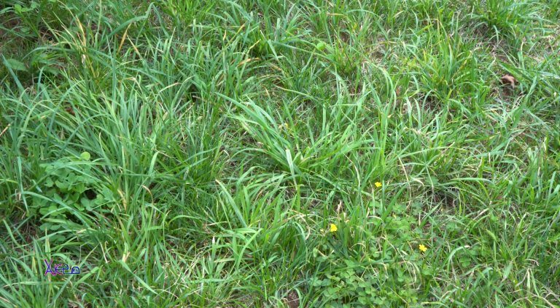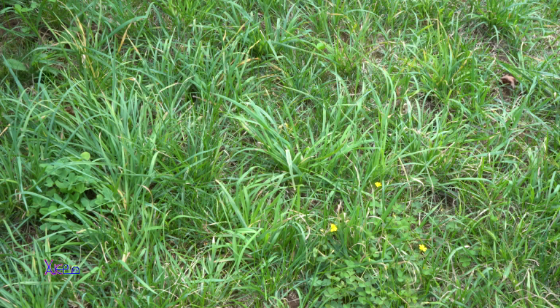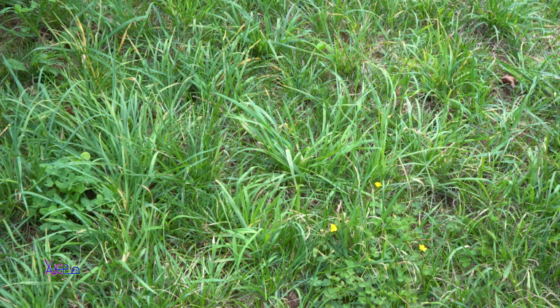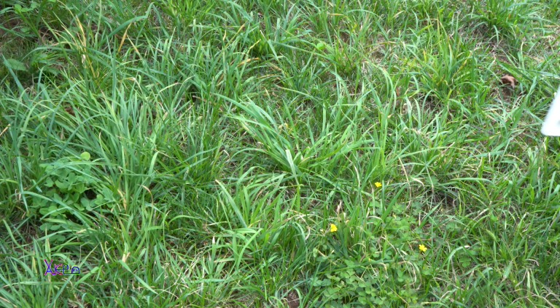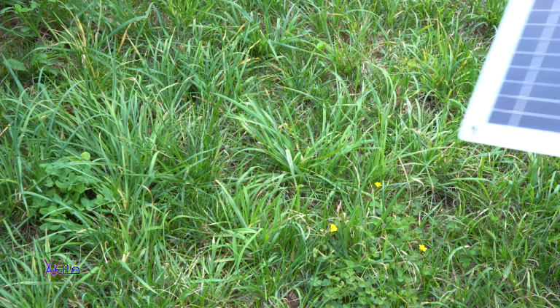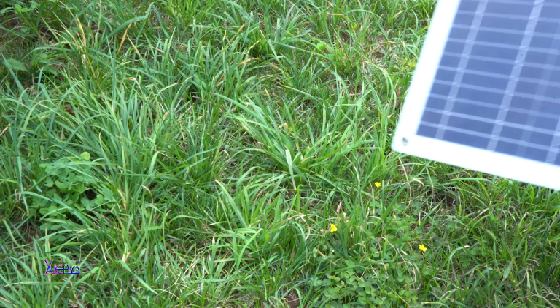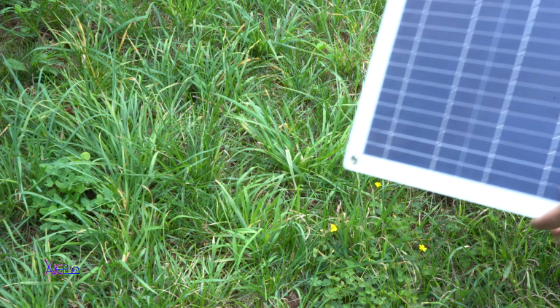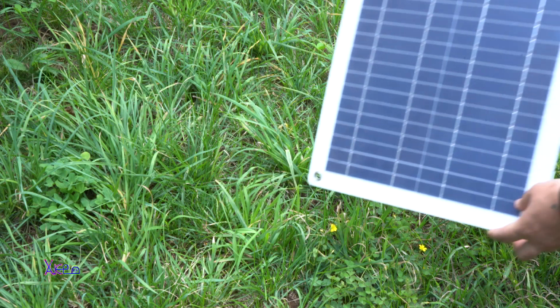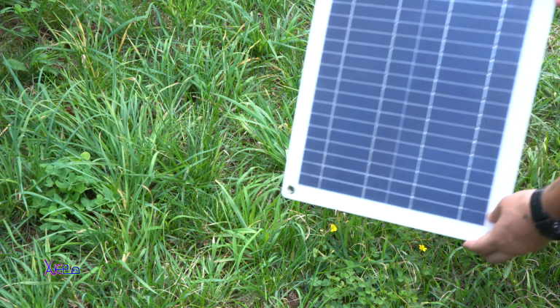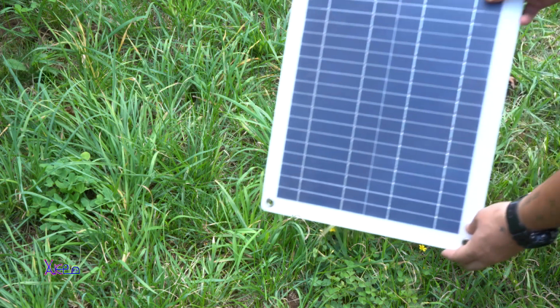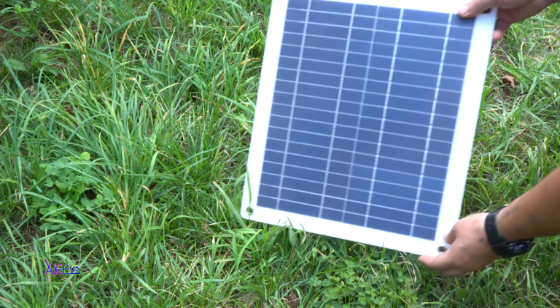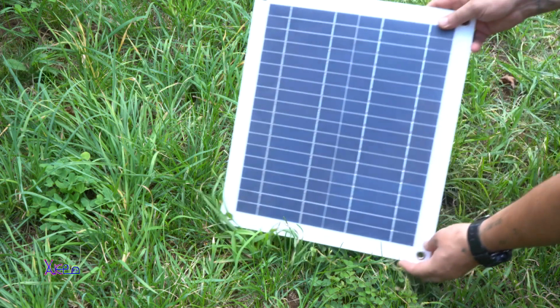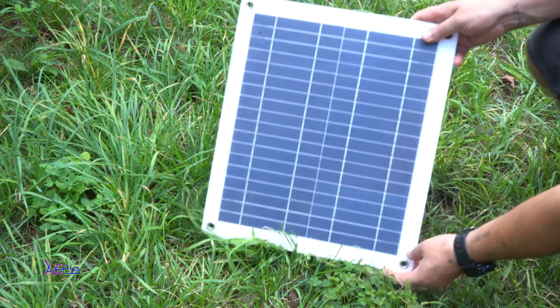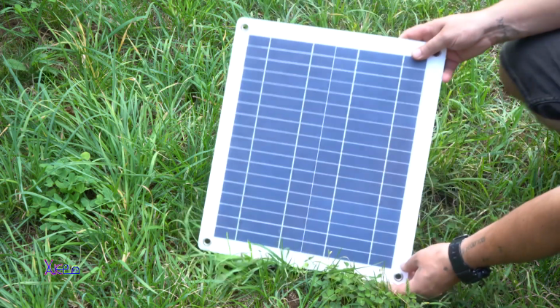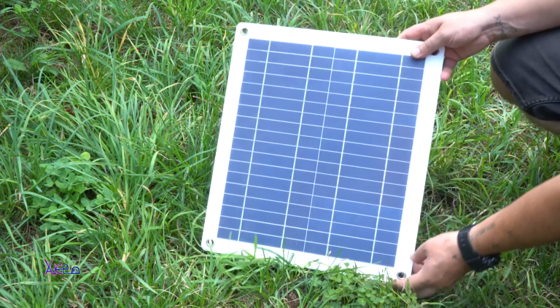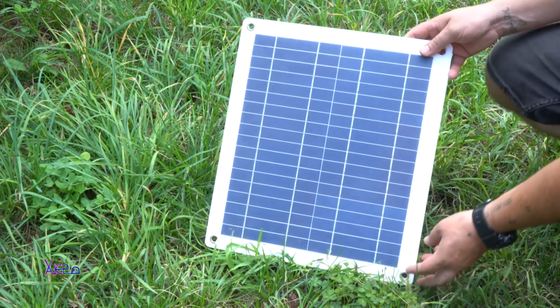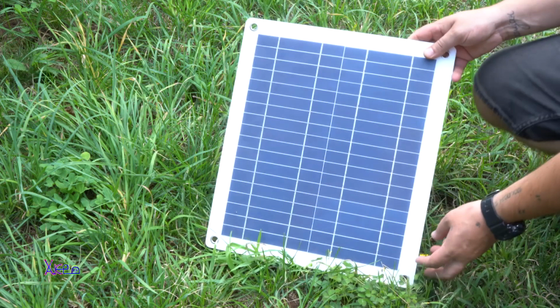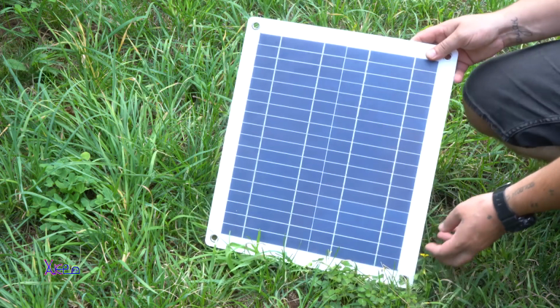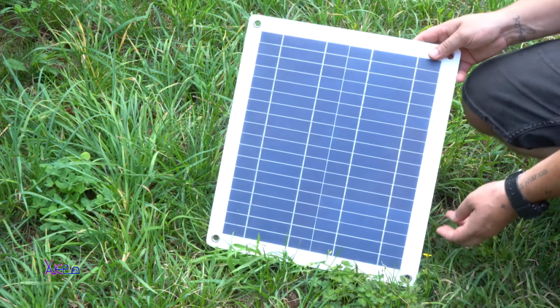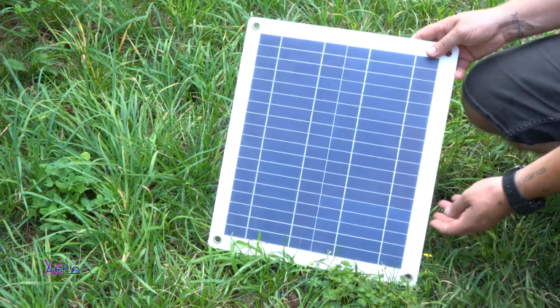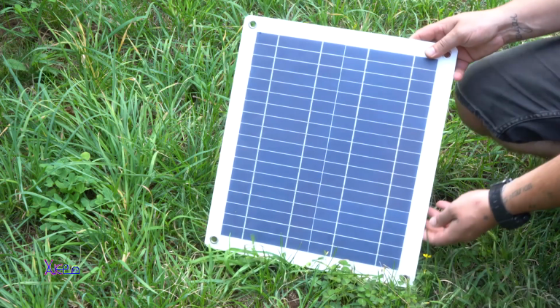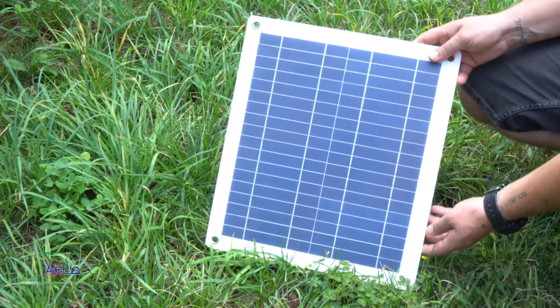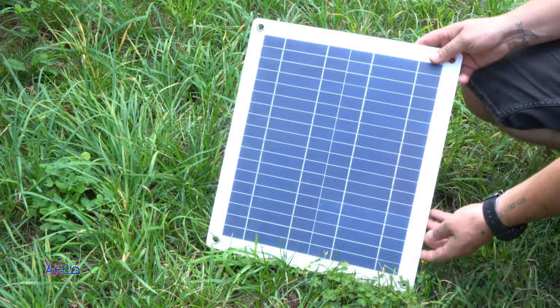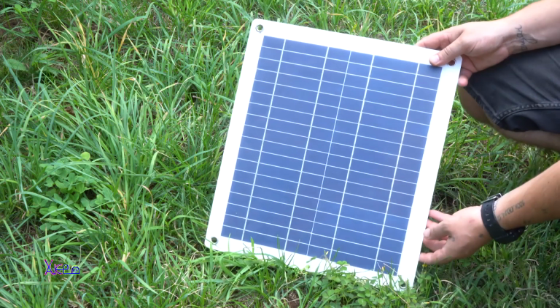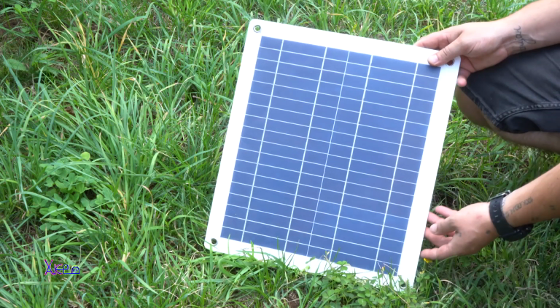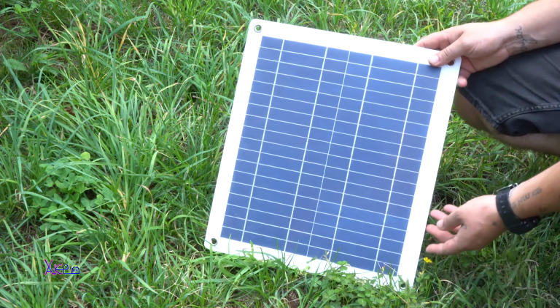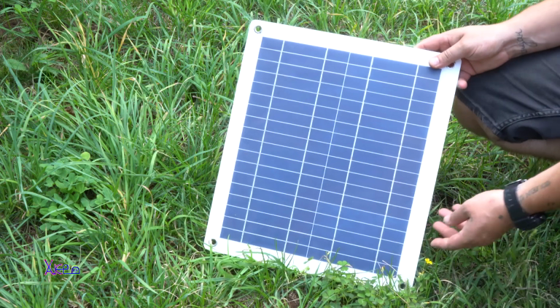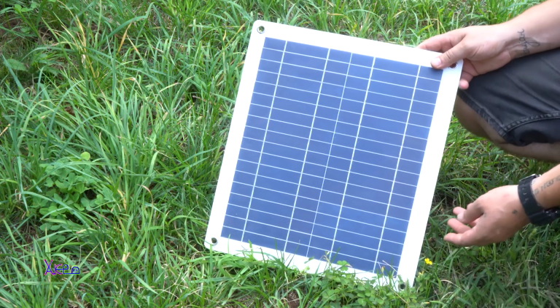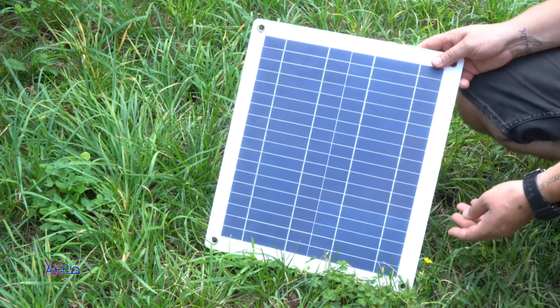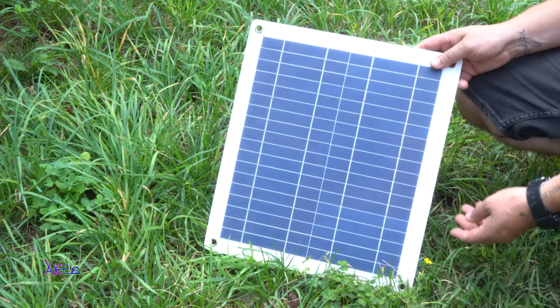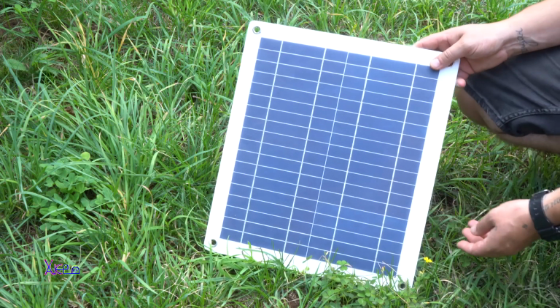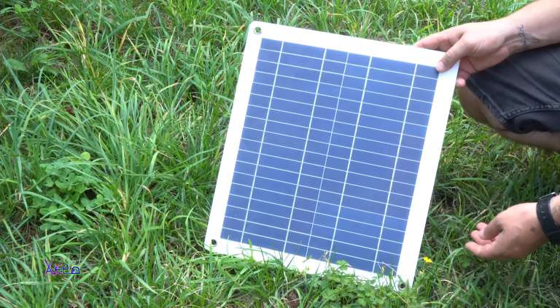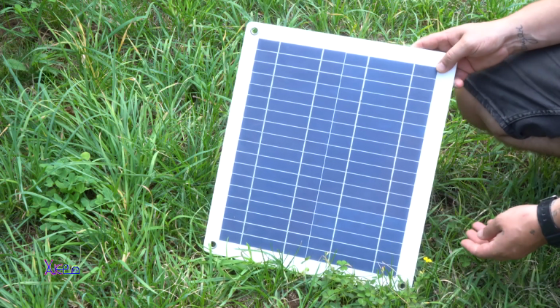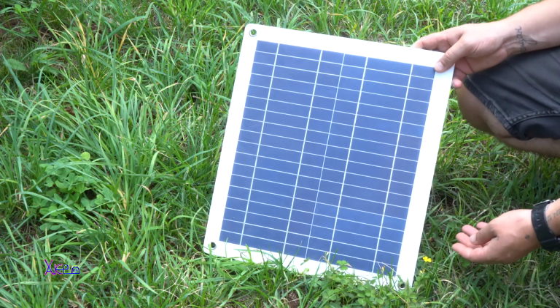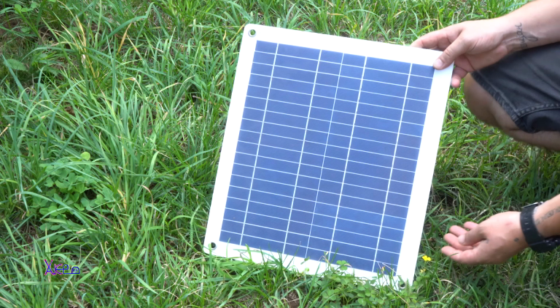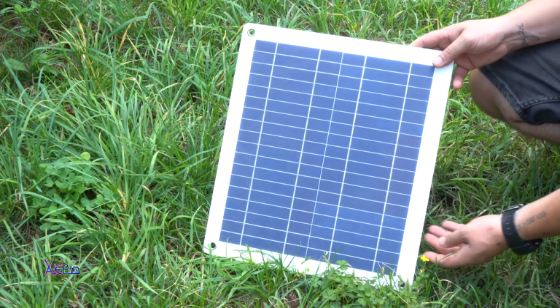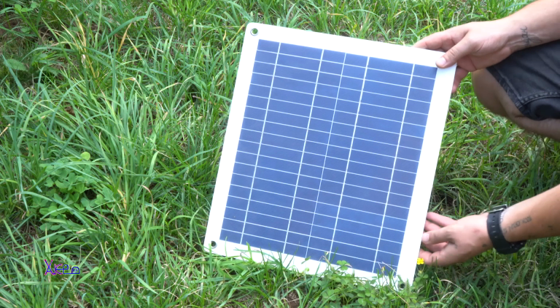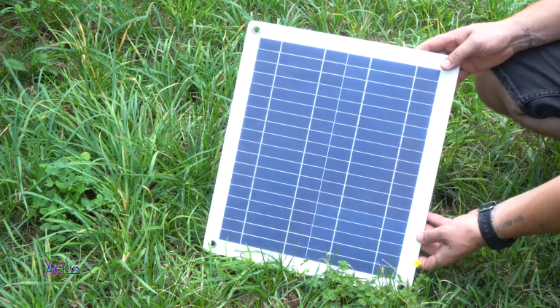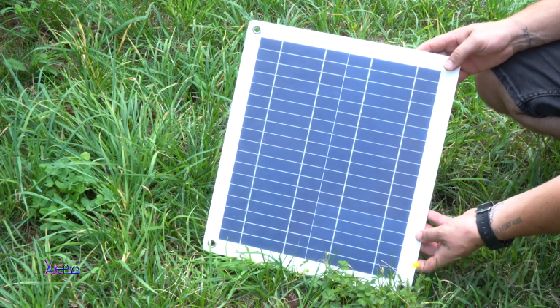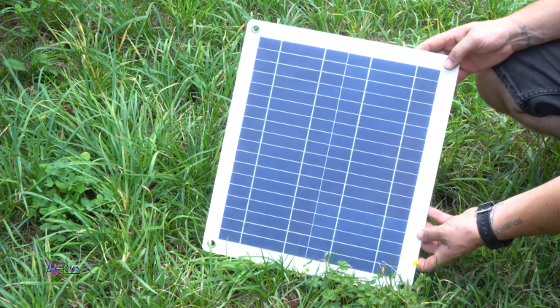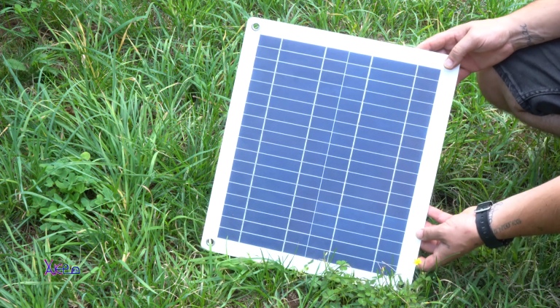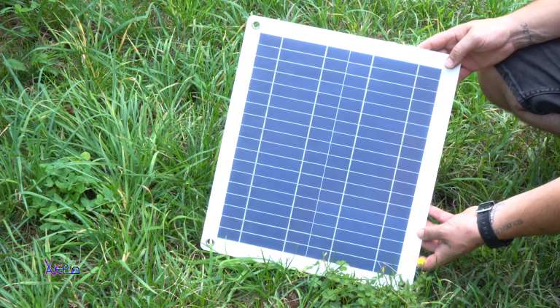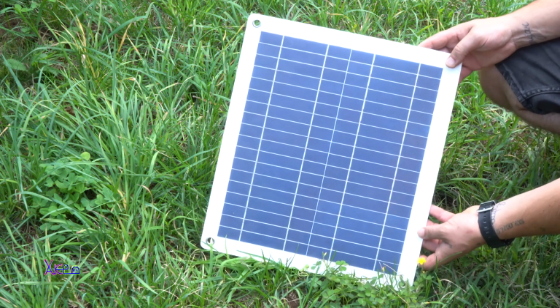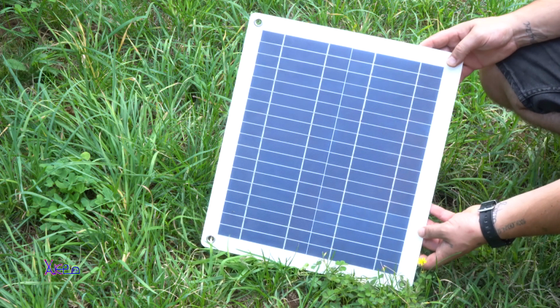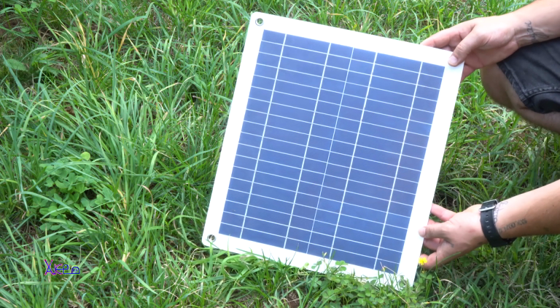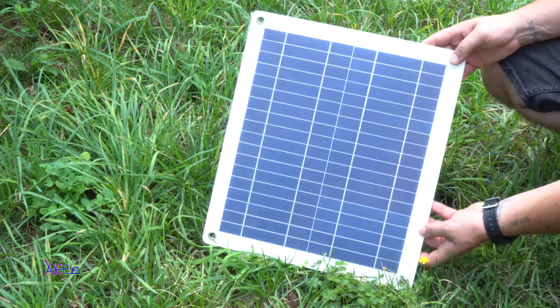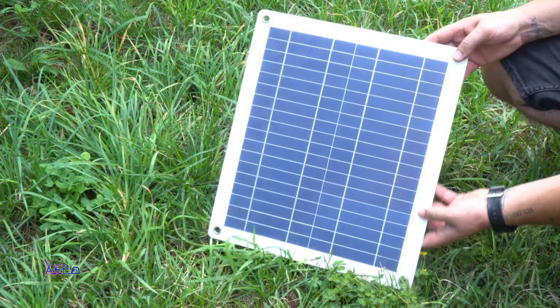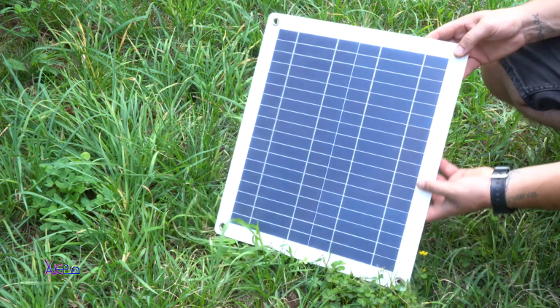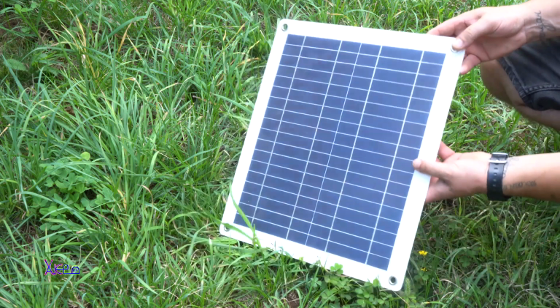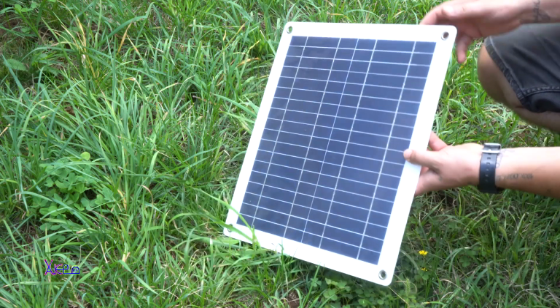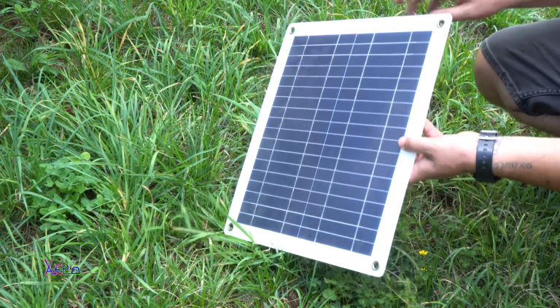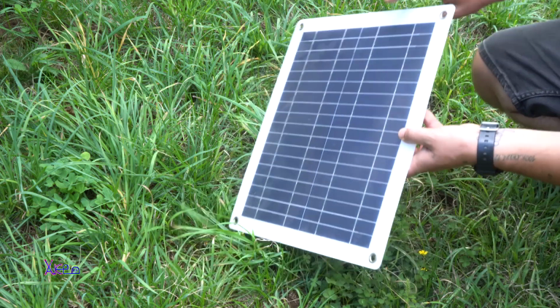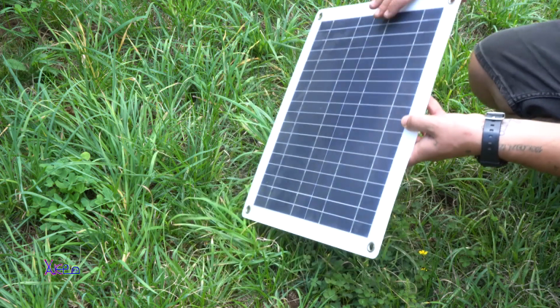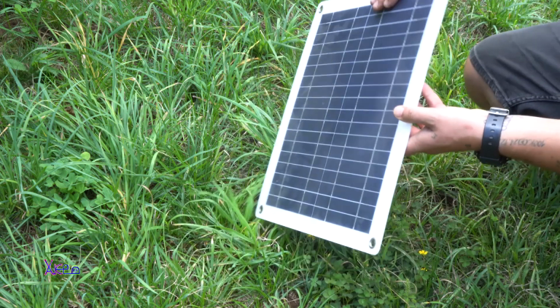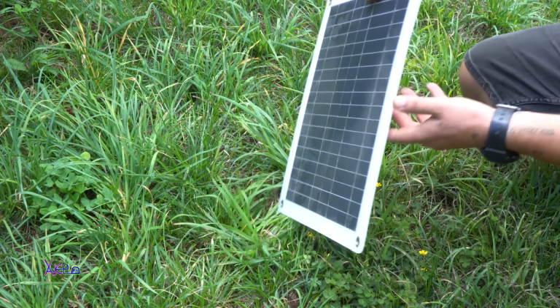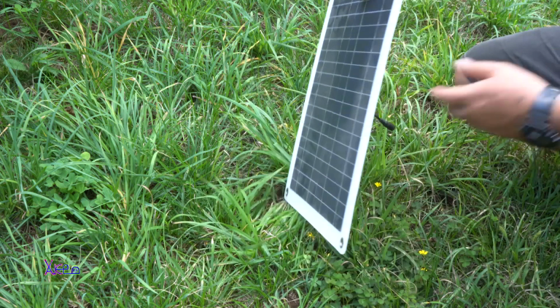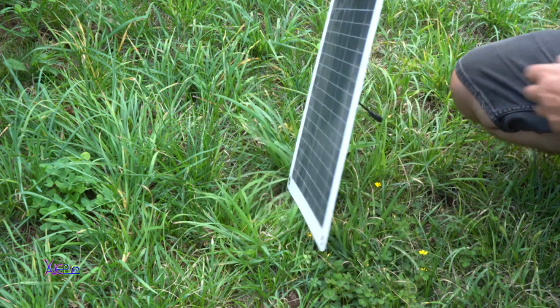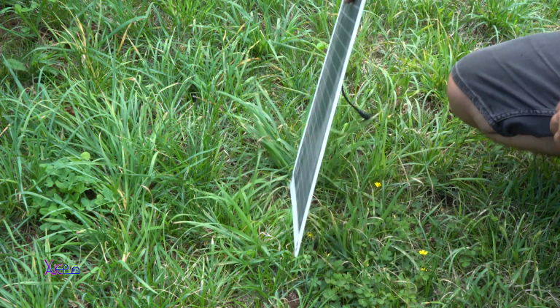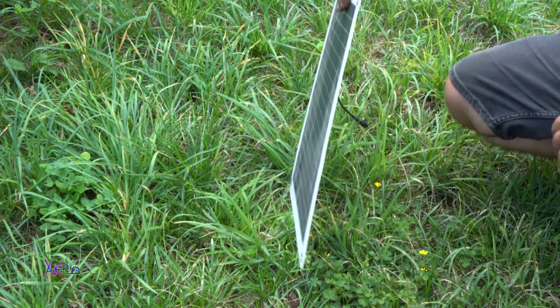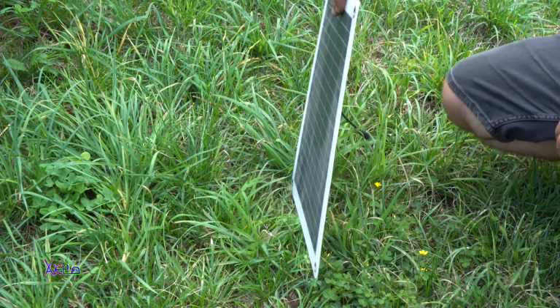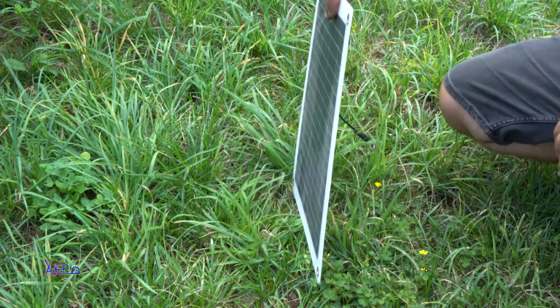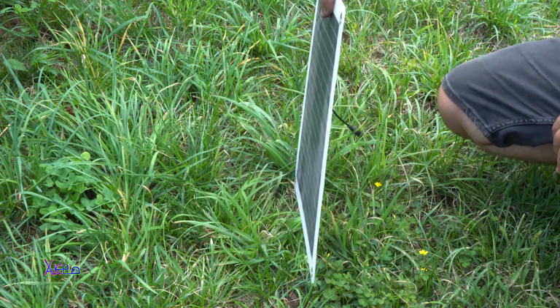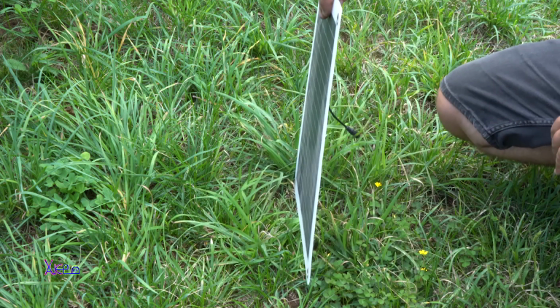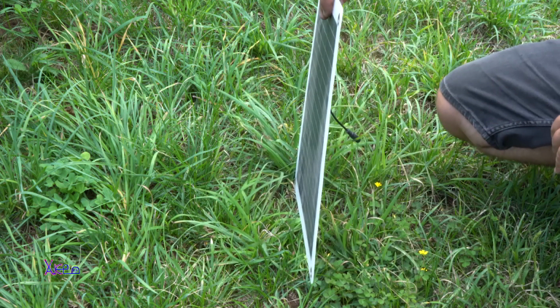The solar panel is 12V and 10W — a flexible solar cell. I bought it from eBay for around $20.